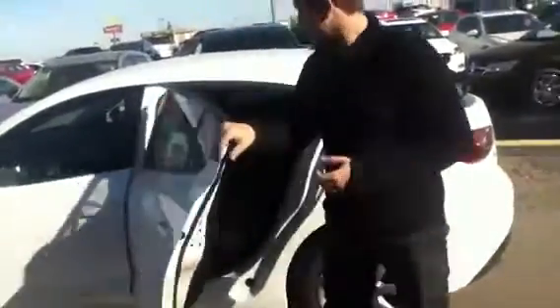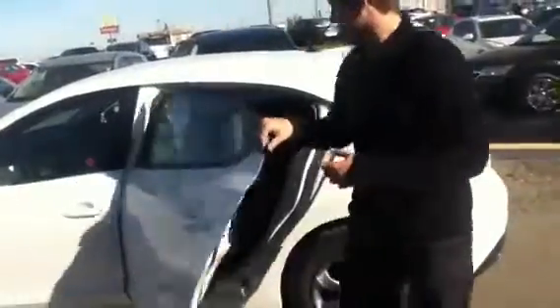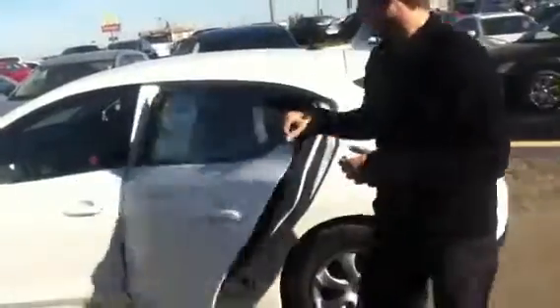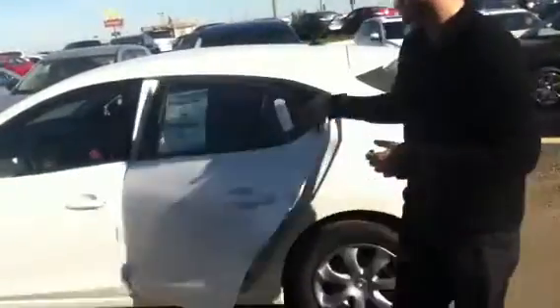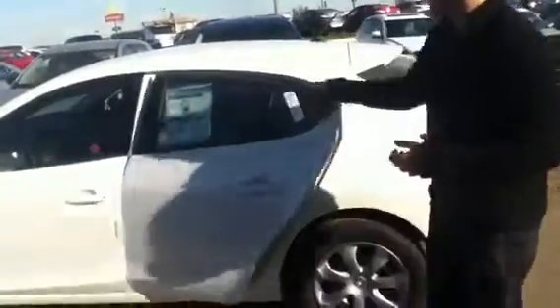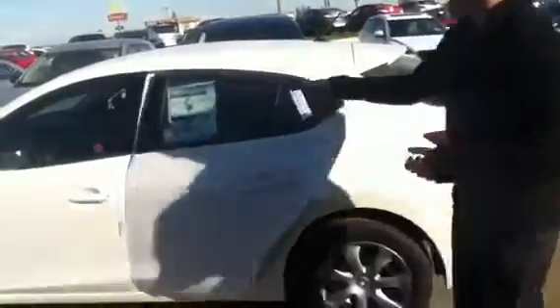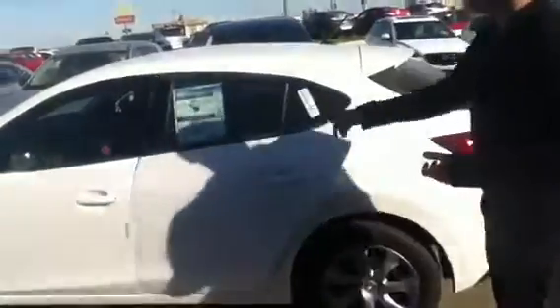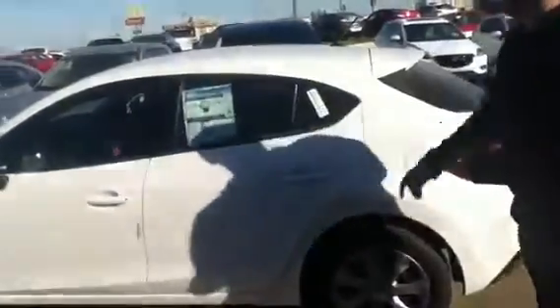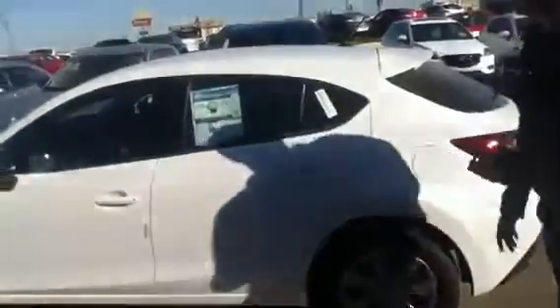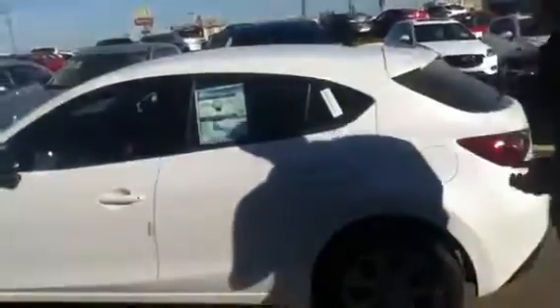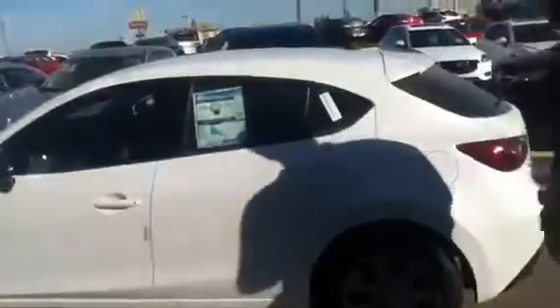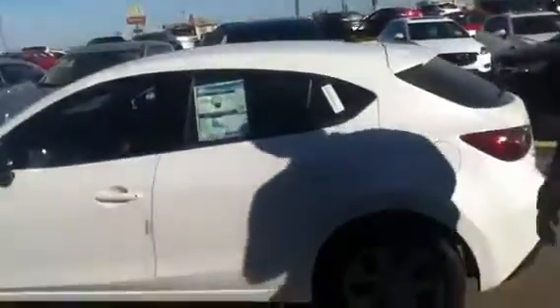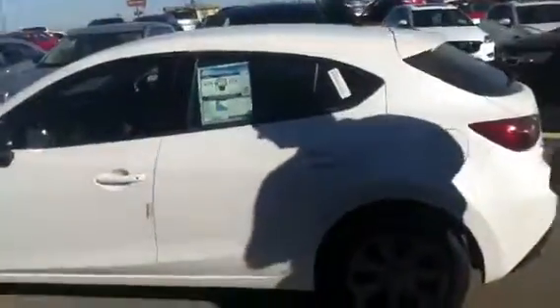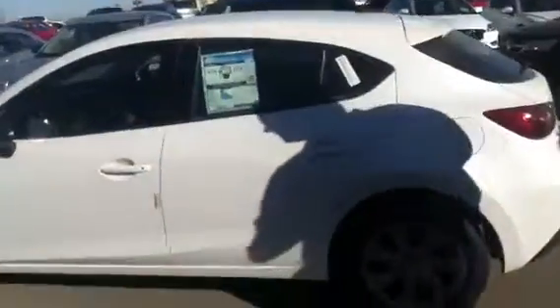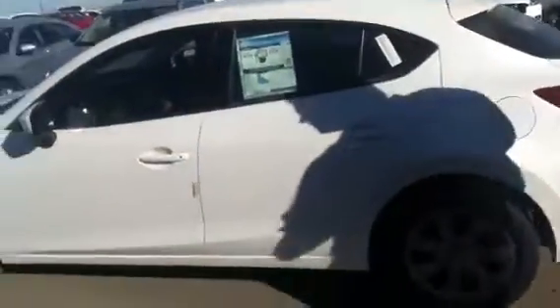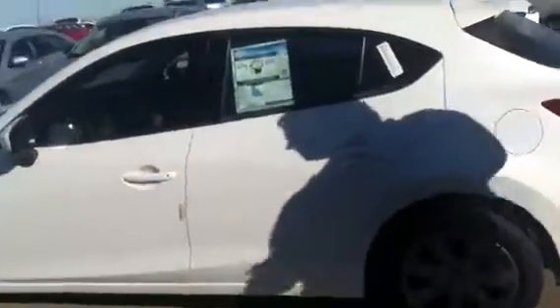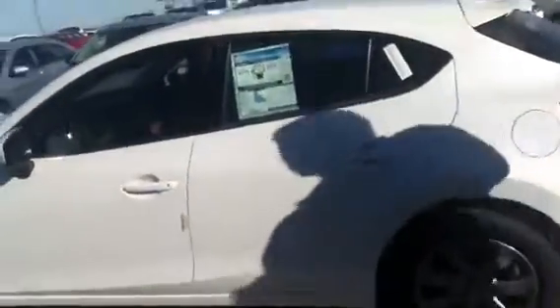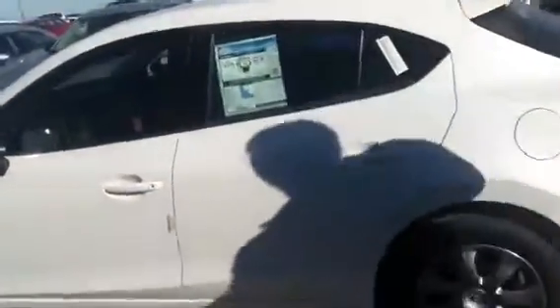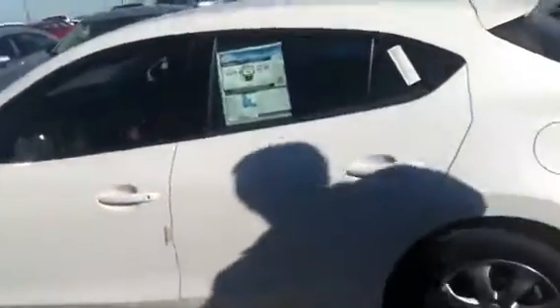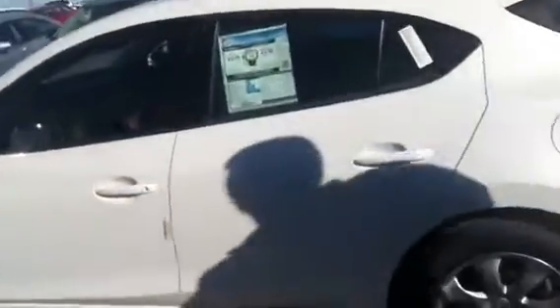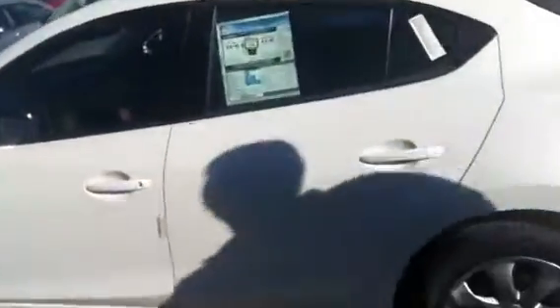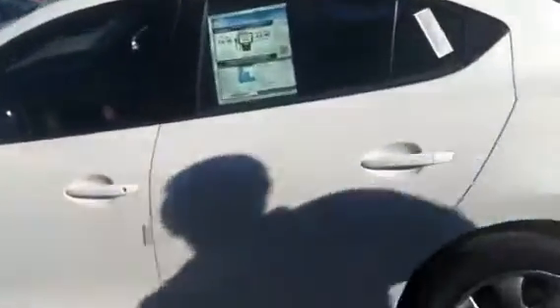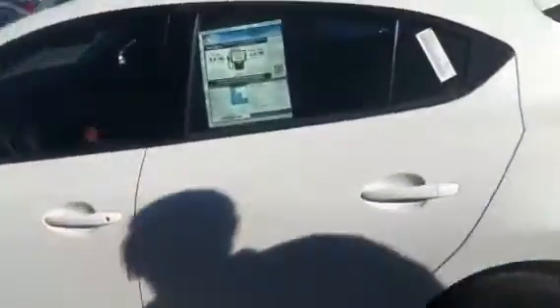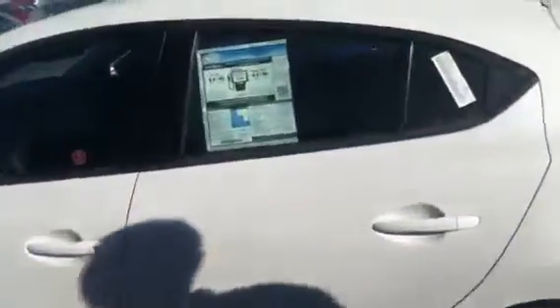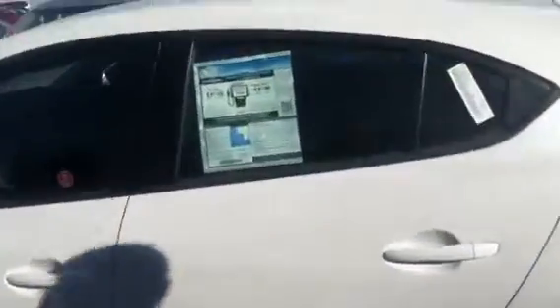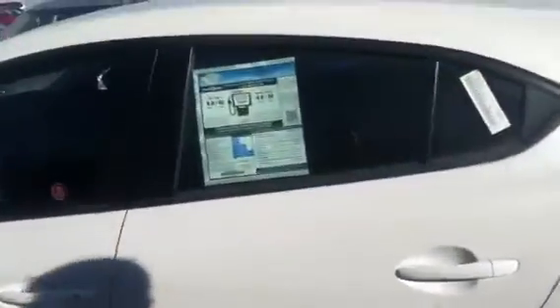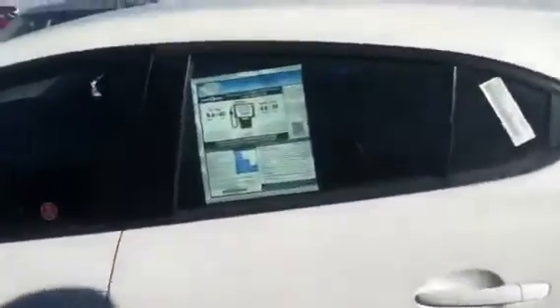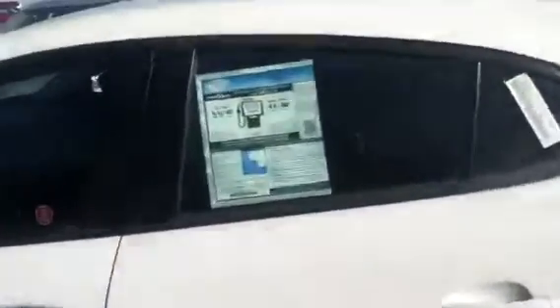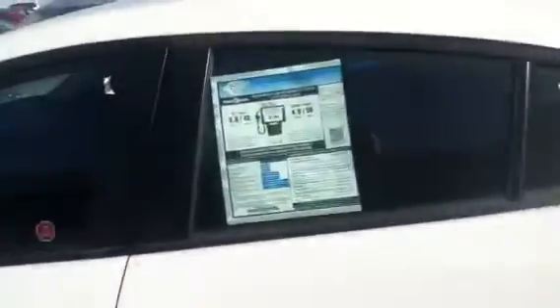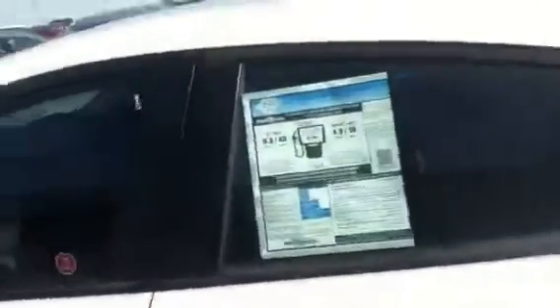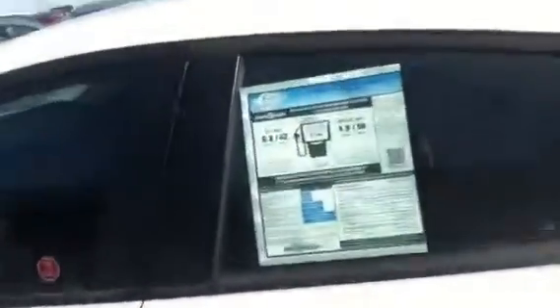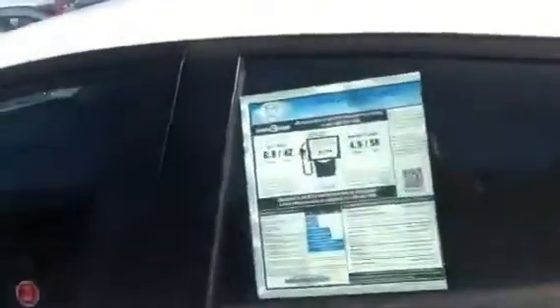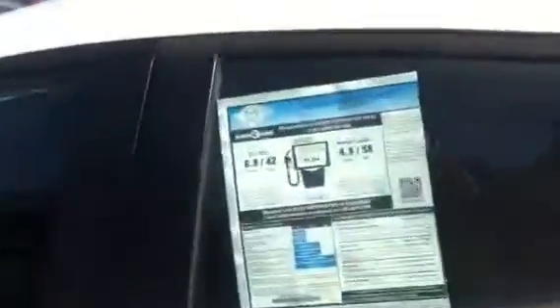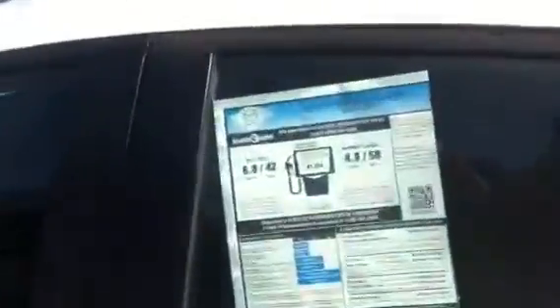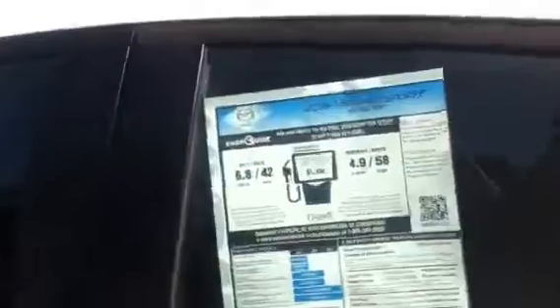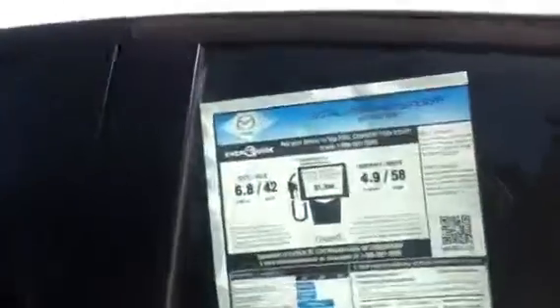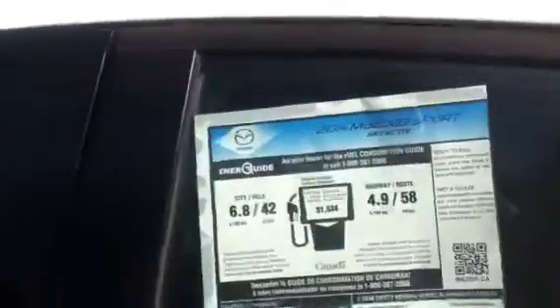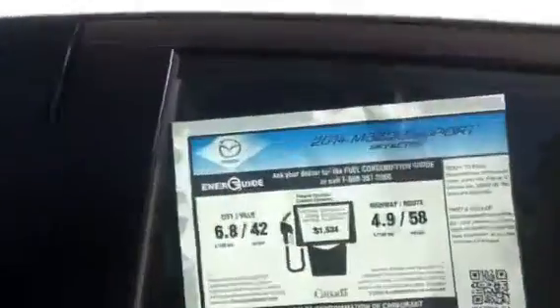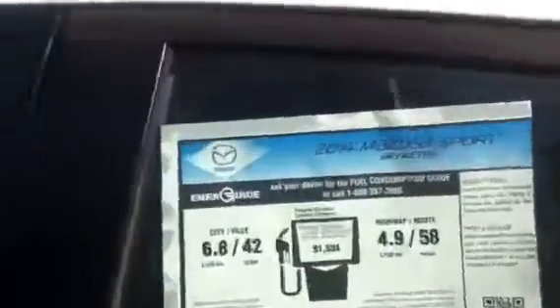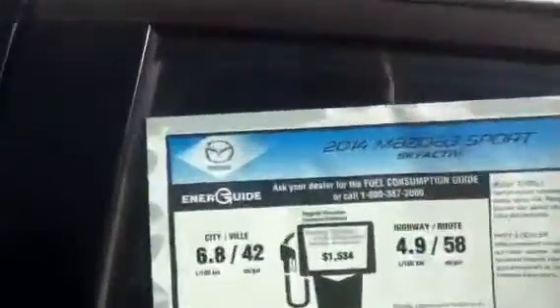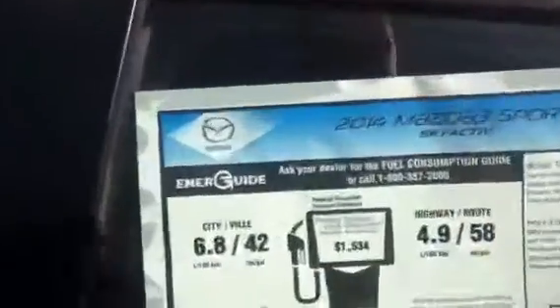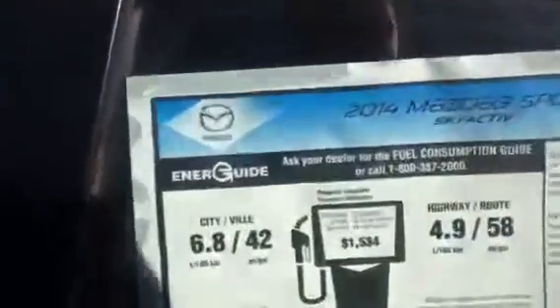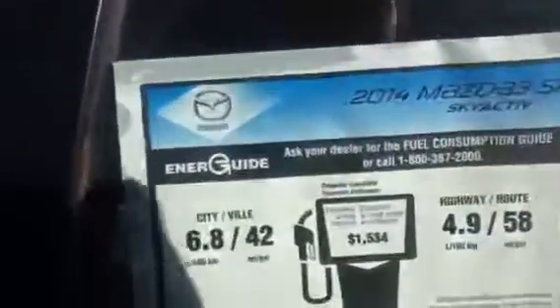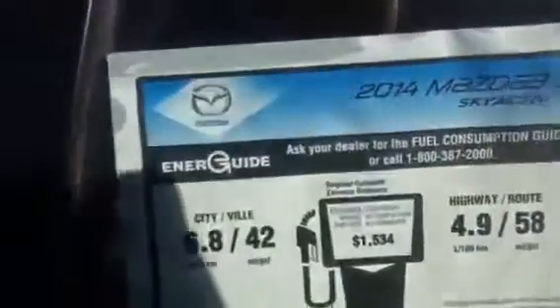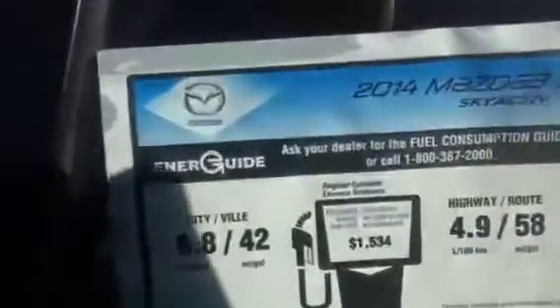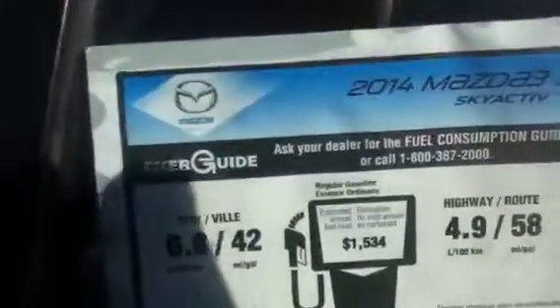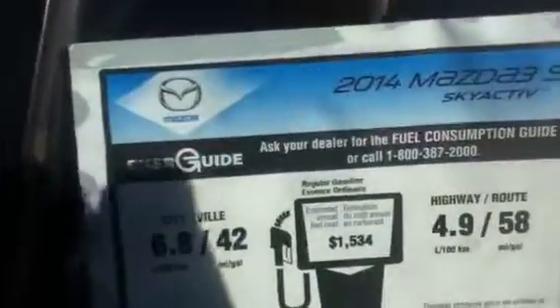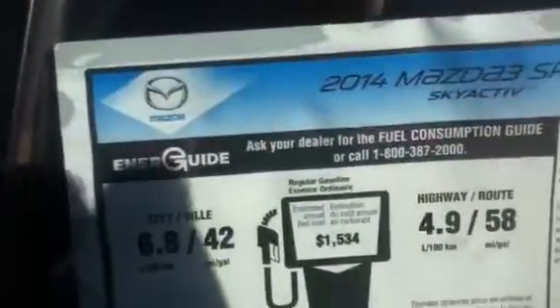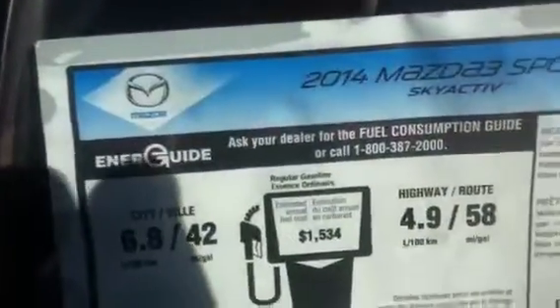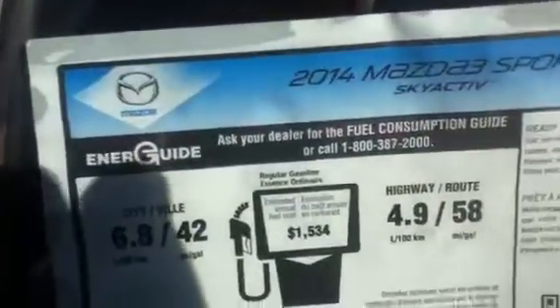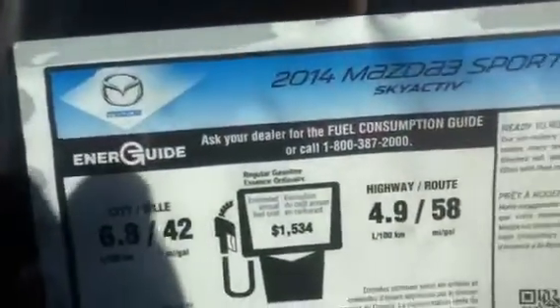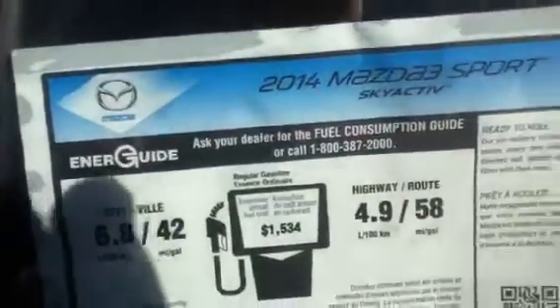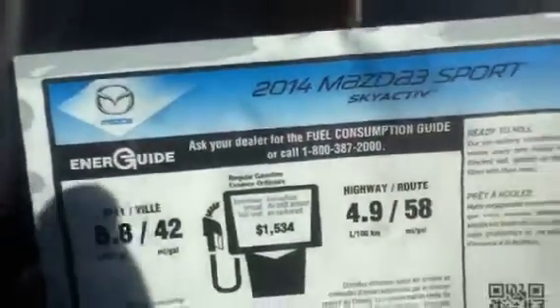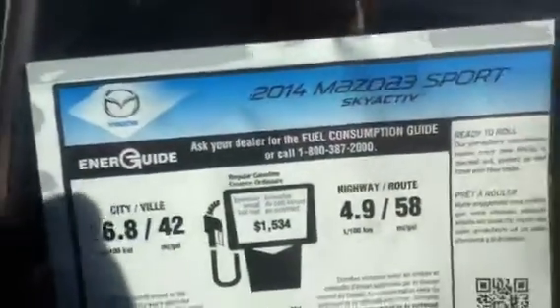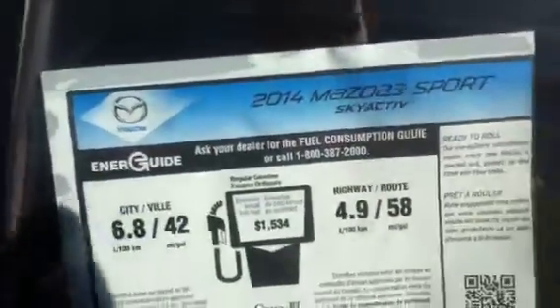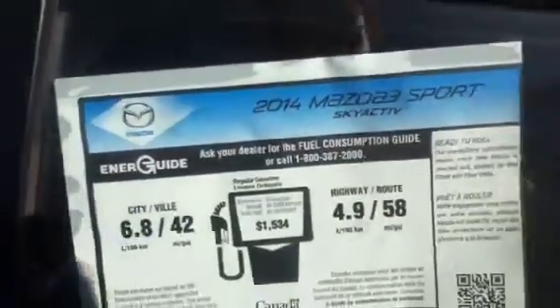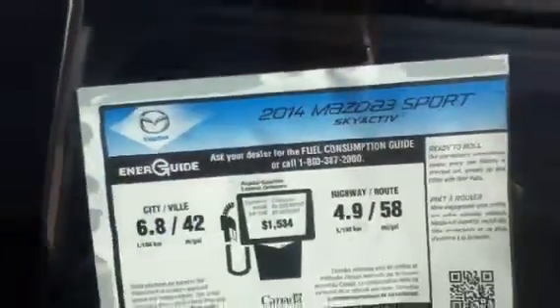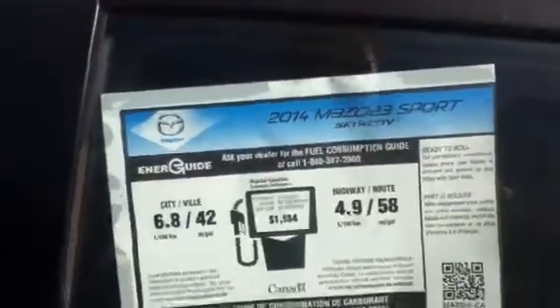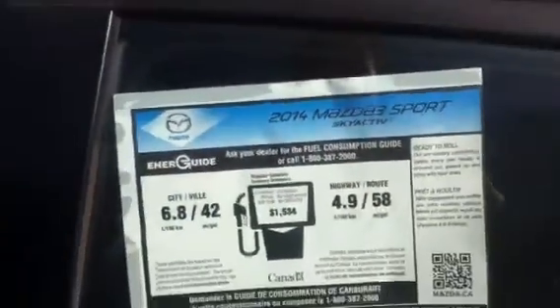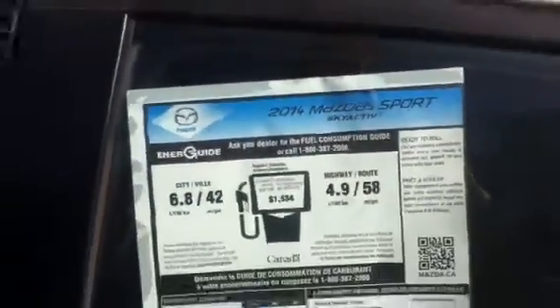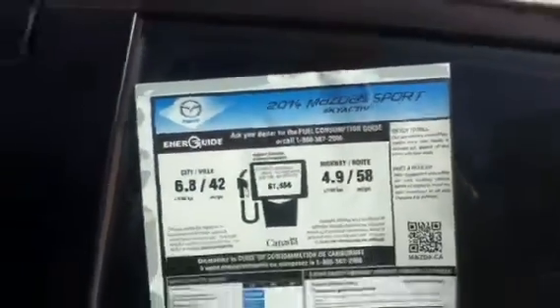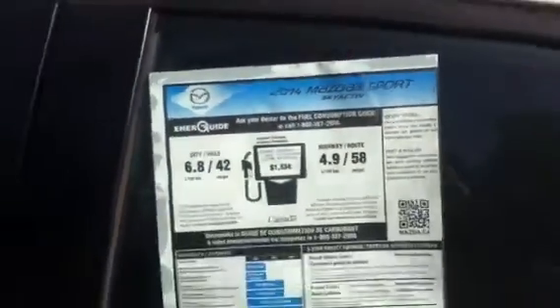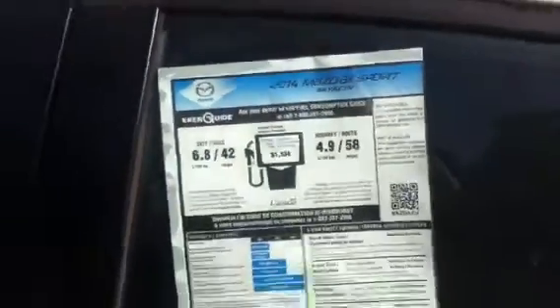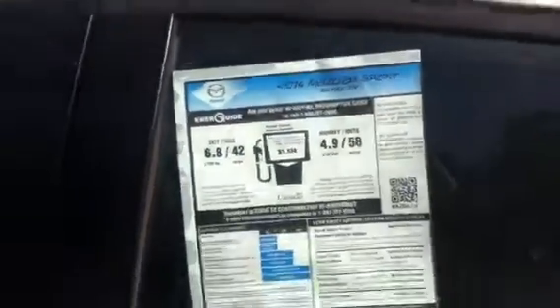Taking a look at the window sticker here, it's incredible what they're doing for fuel economy — 58 miles per gallon on the highway, 42 on the city.